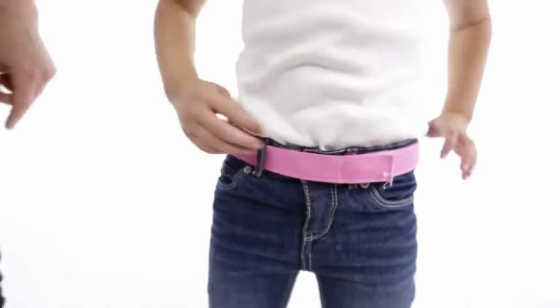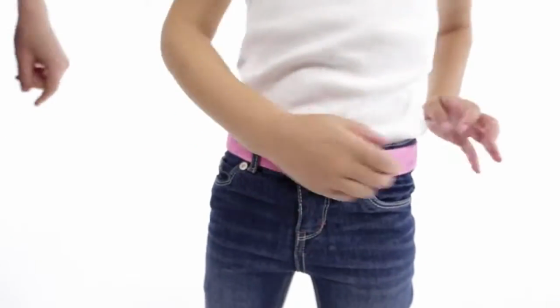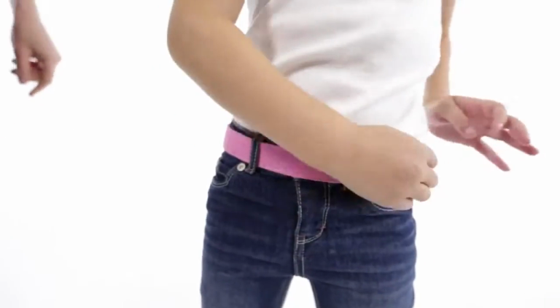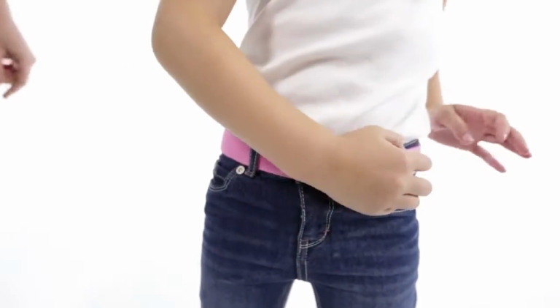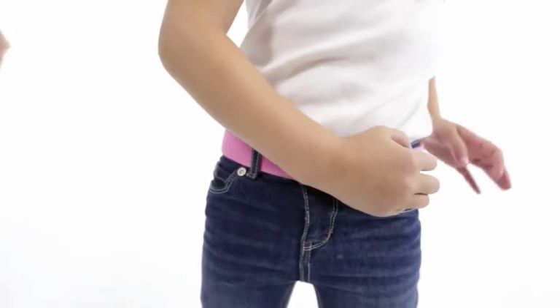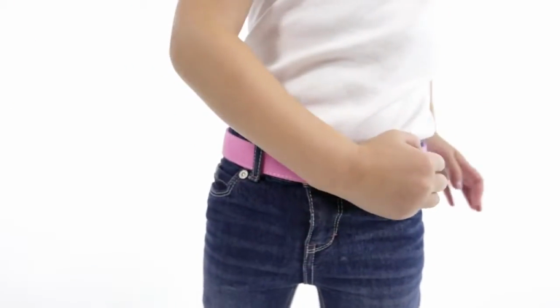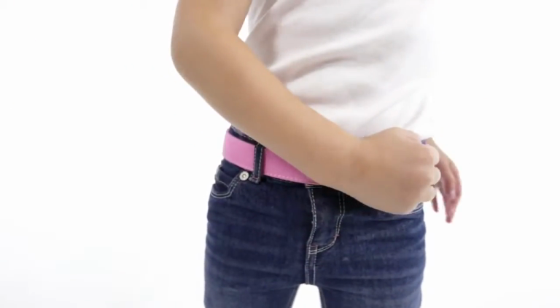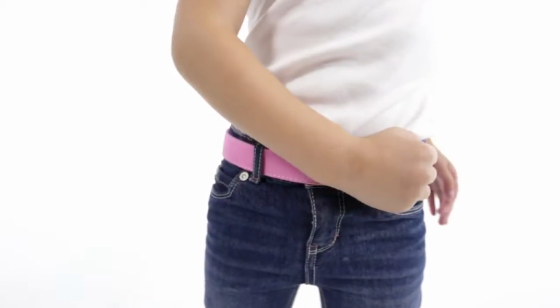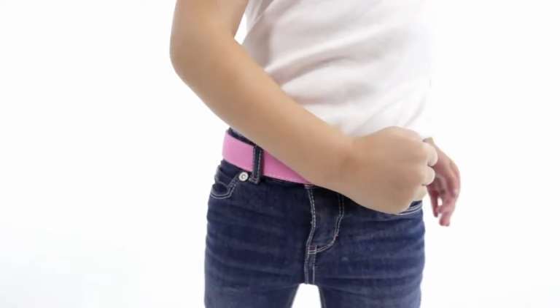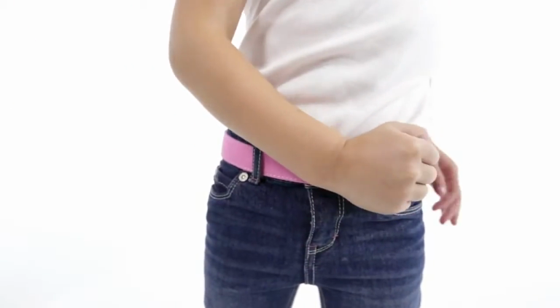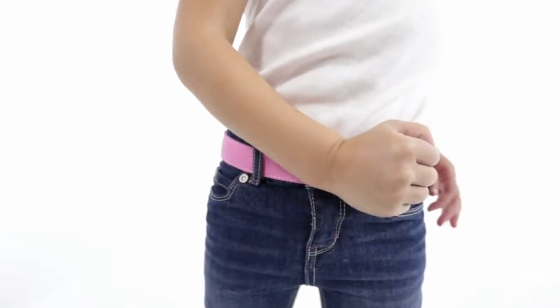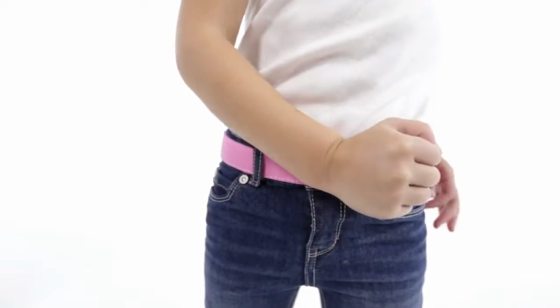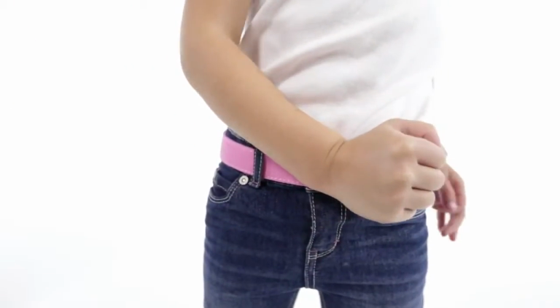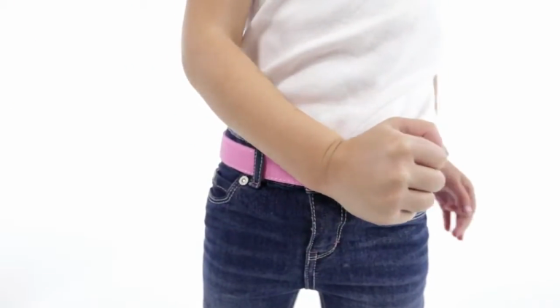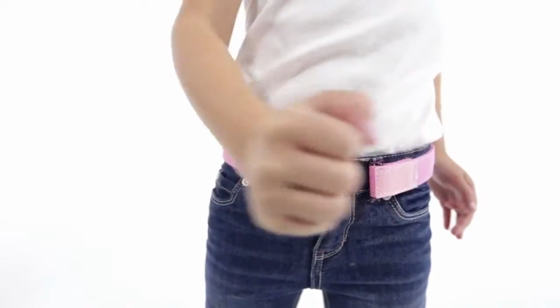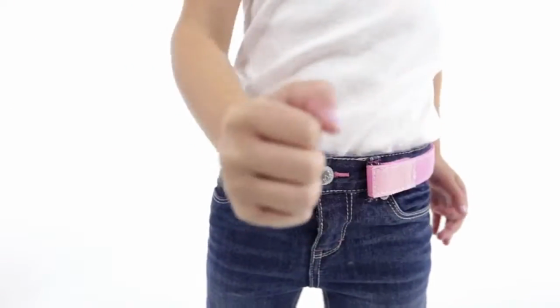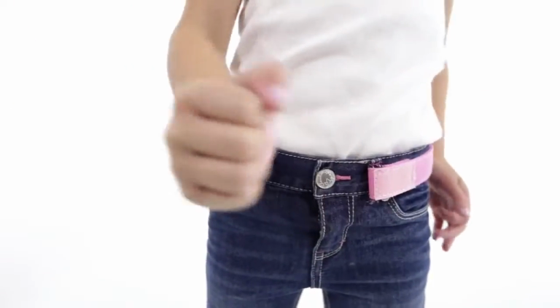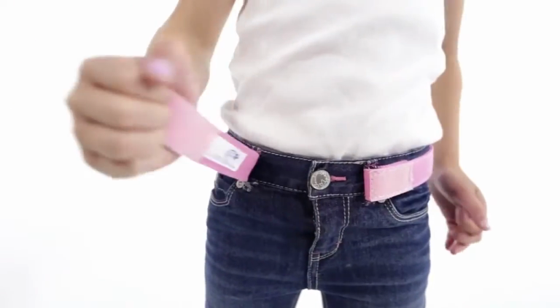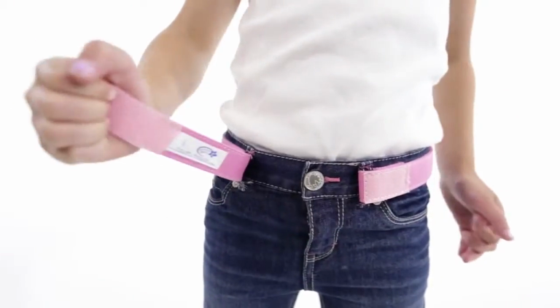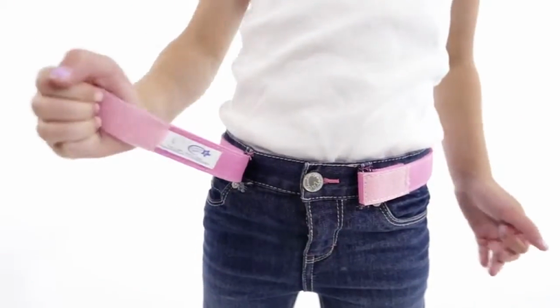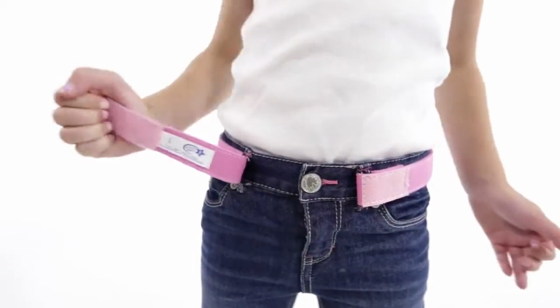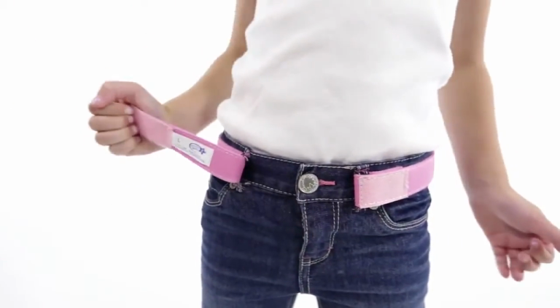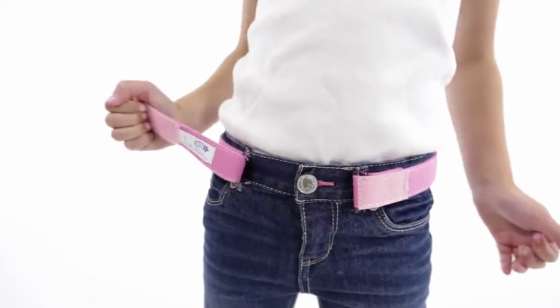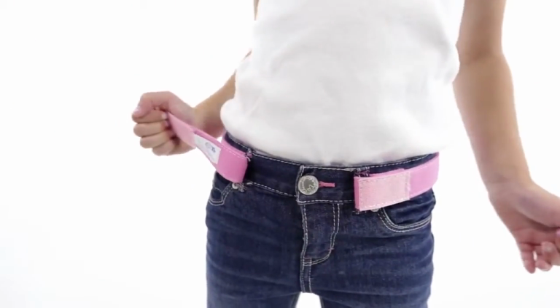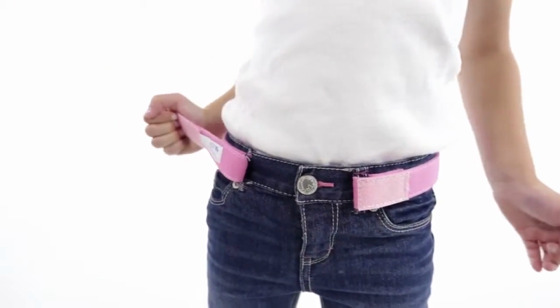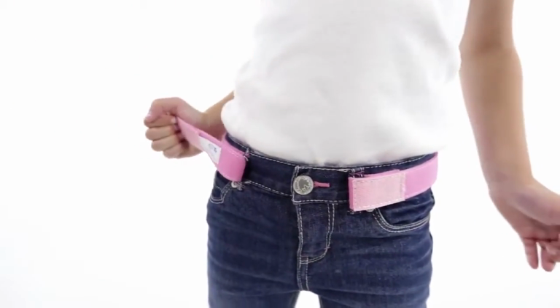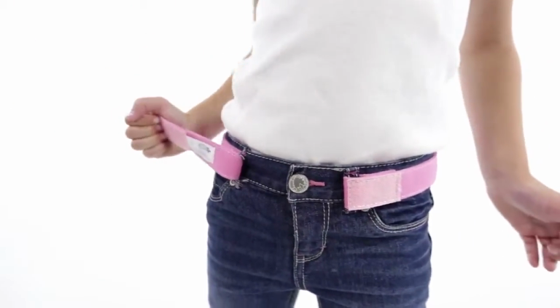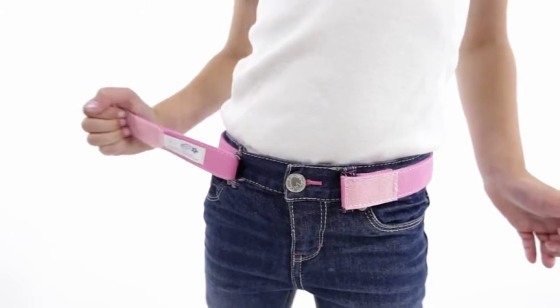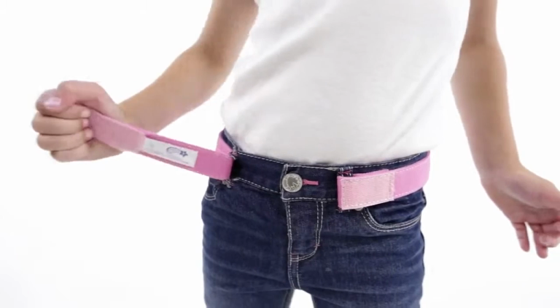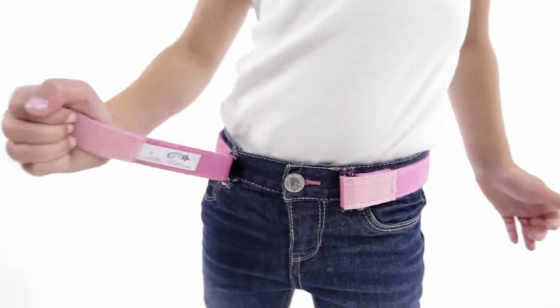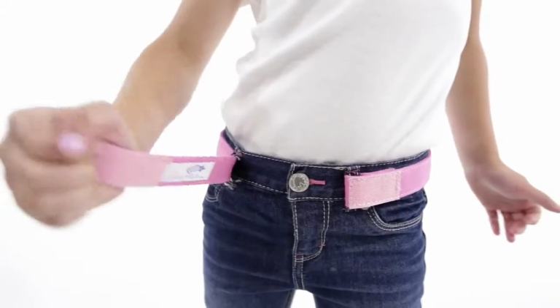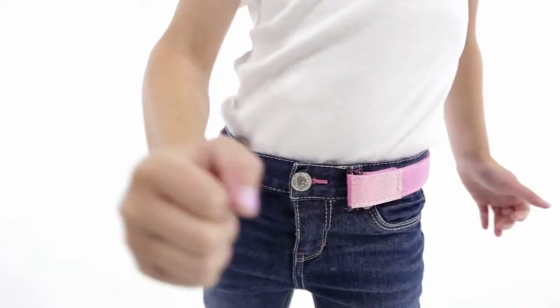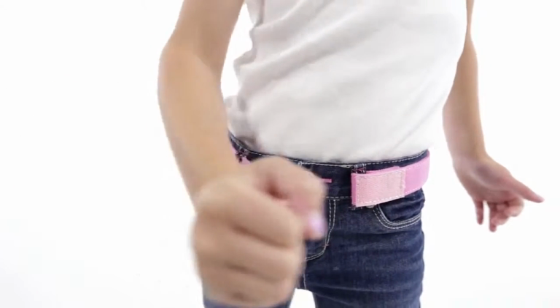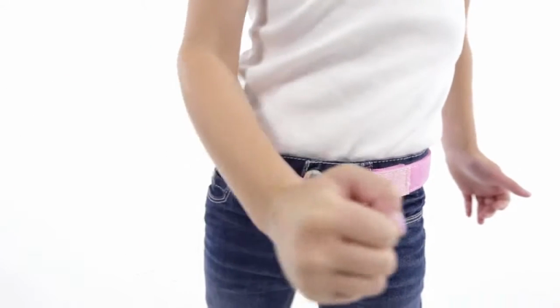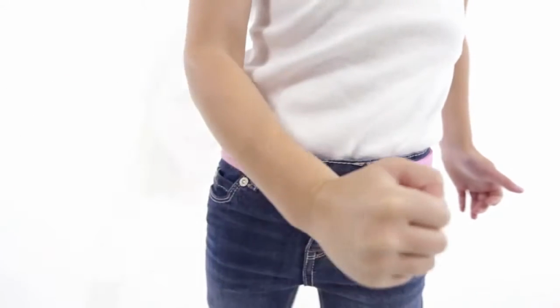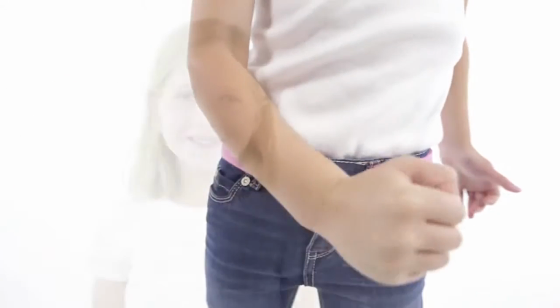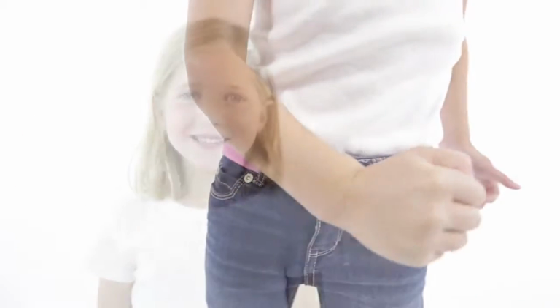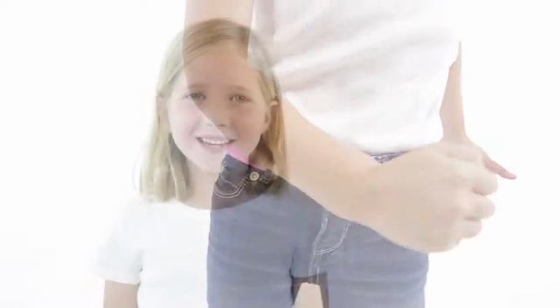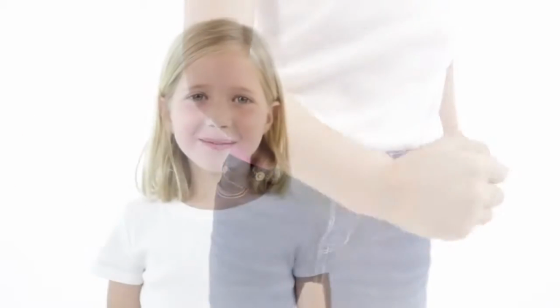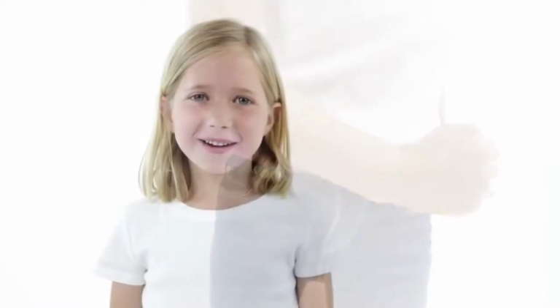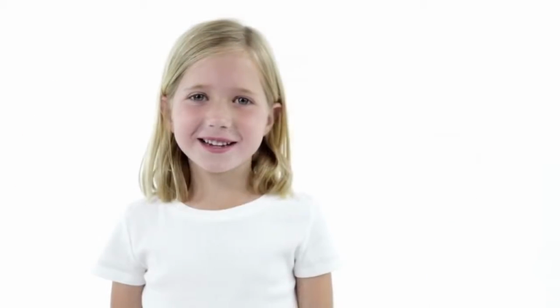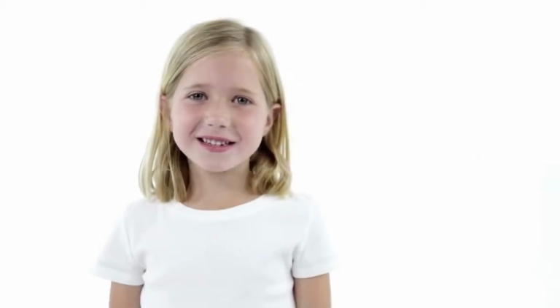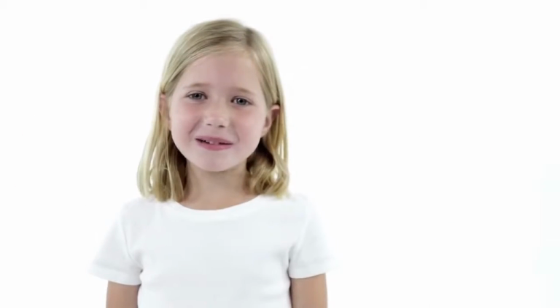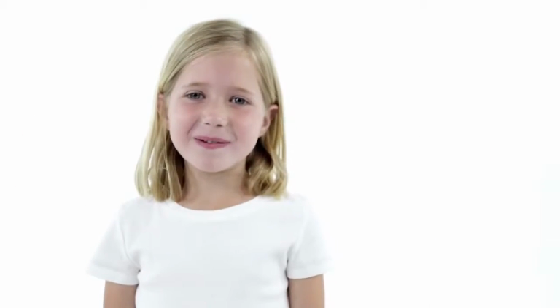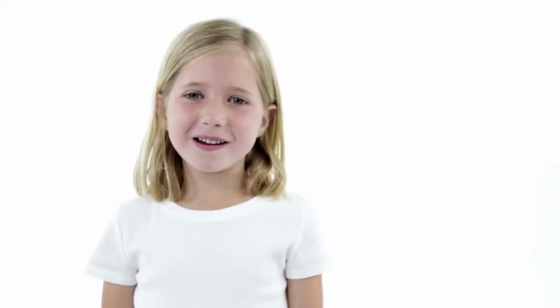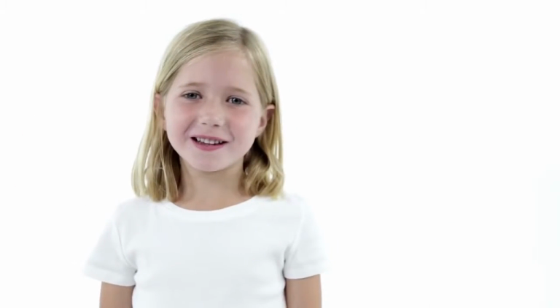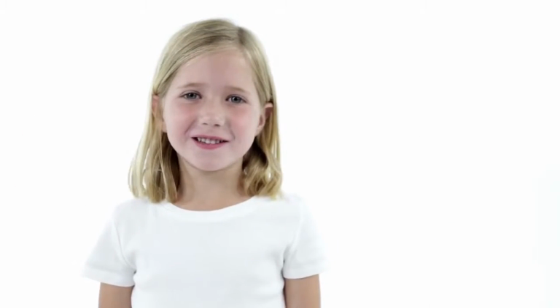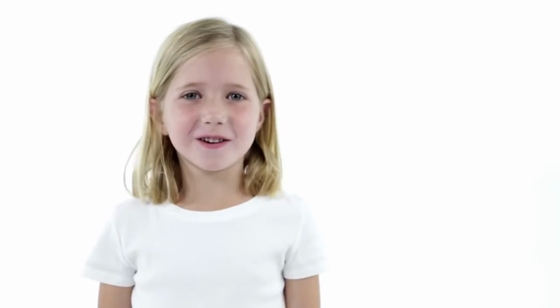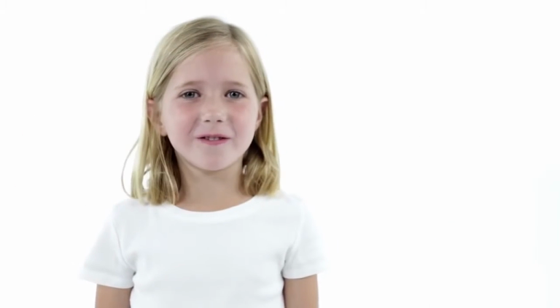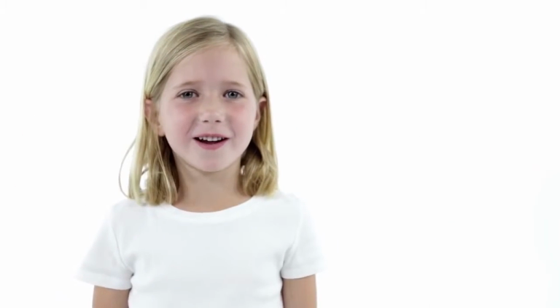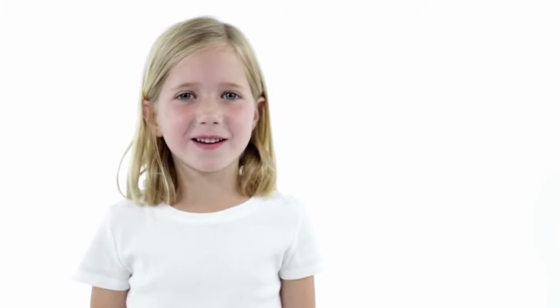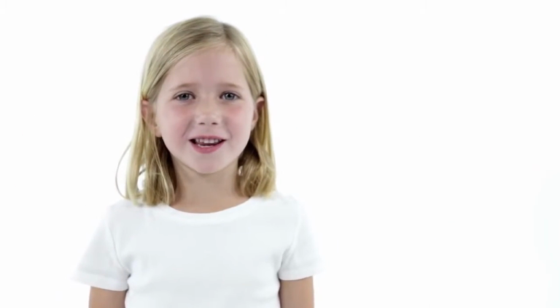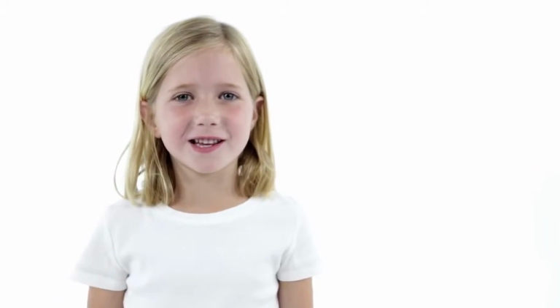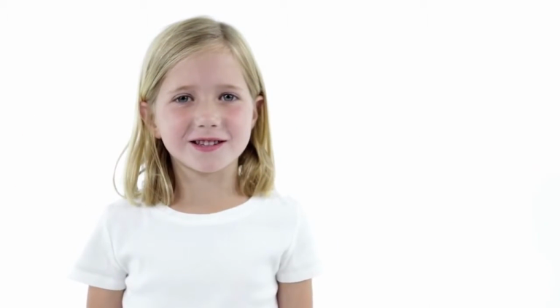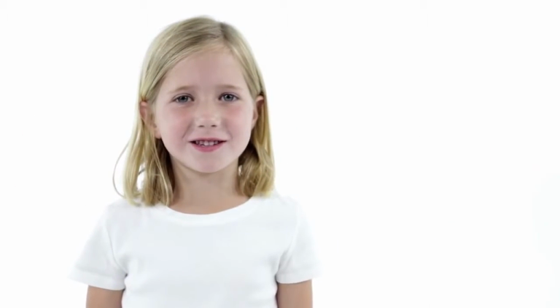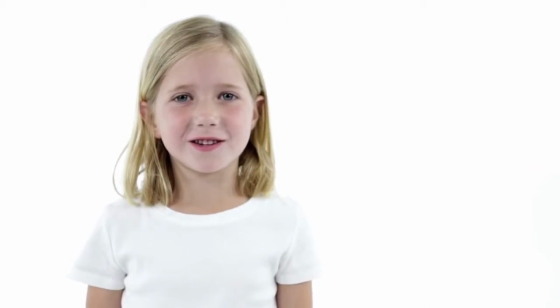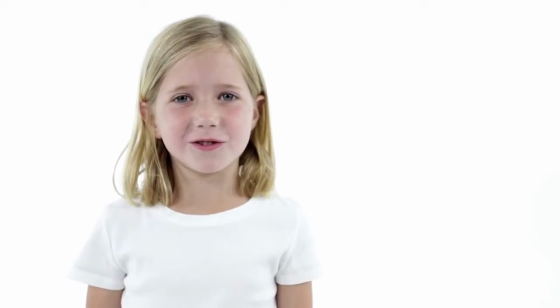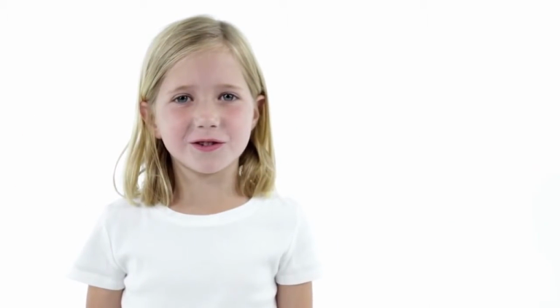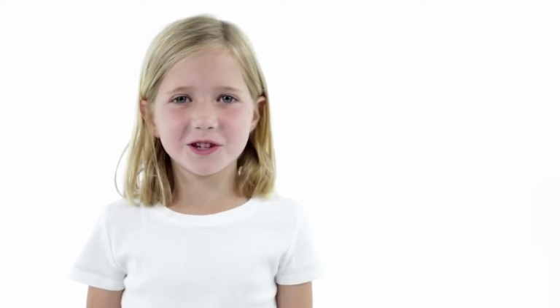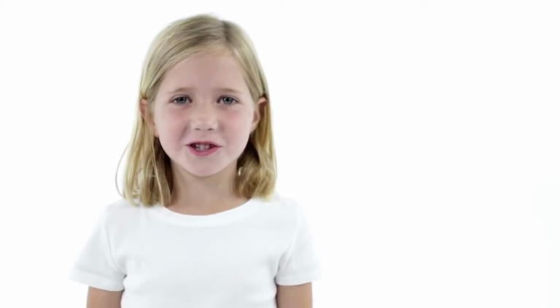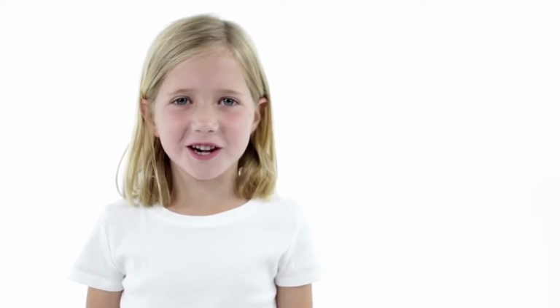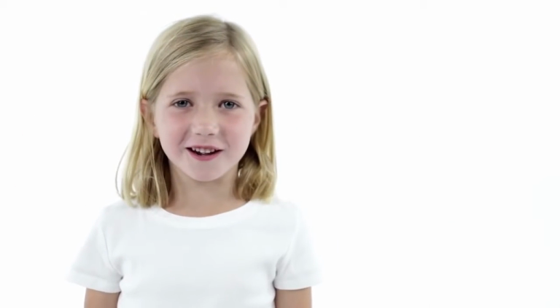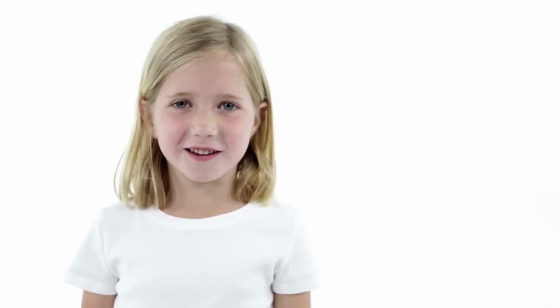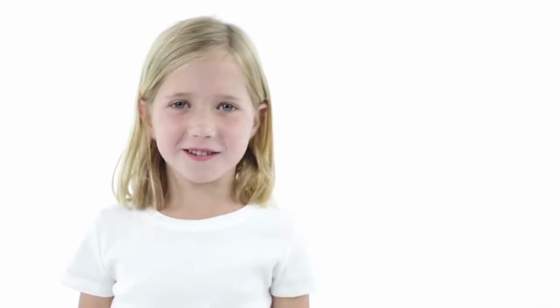Throughout the day, you can open and close the belt with ease. Using a Myself belt is so fun and easy, so you should try it.